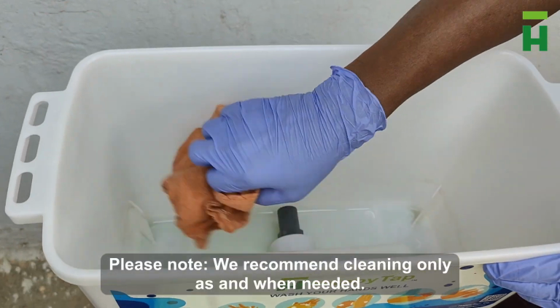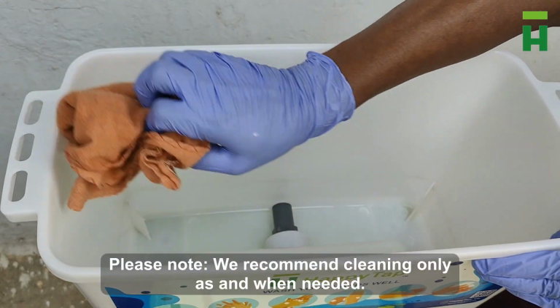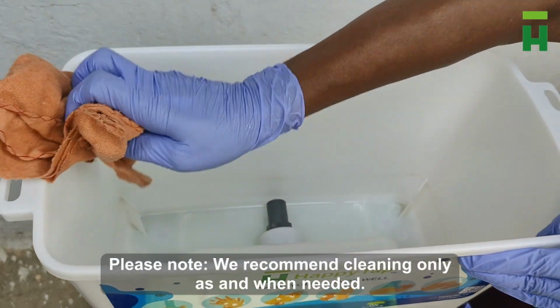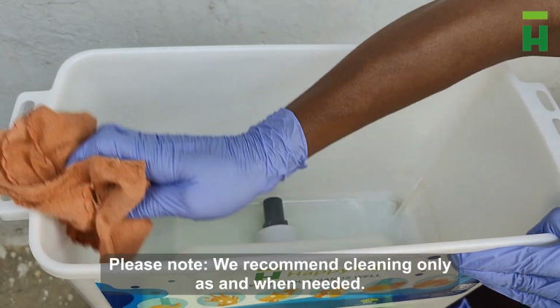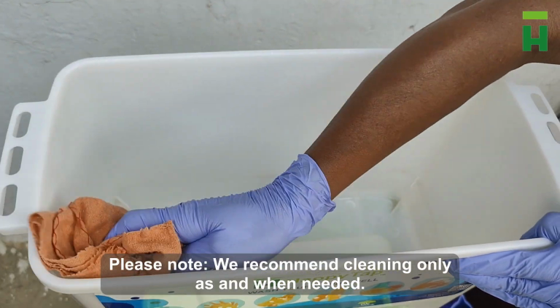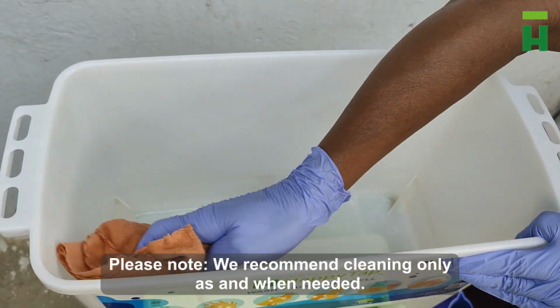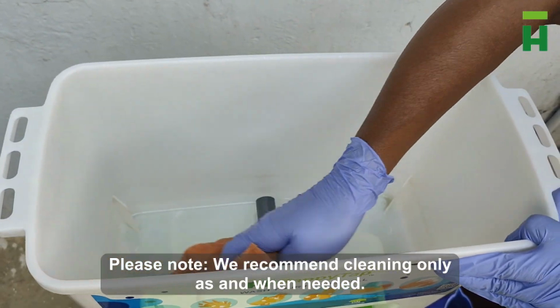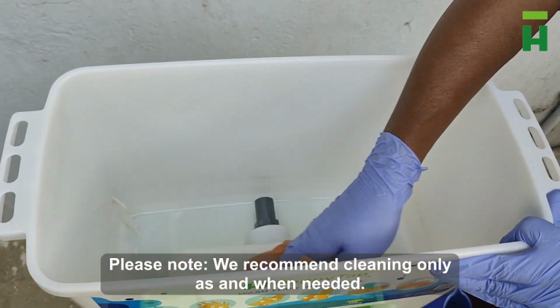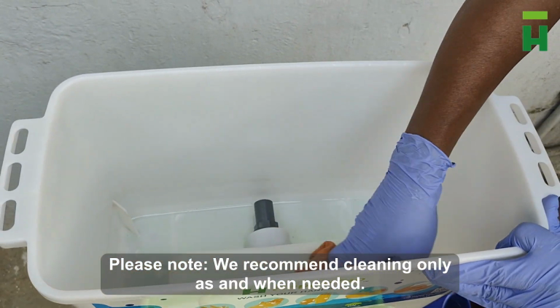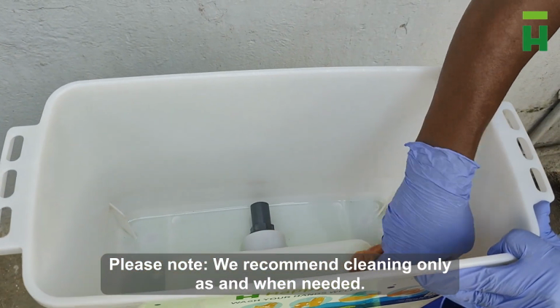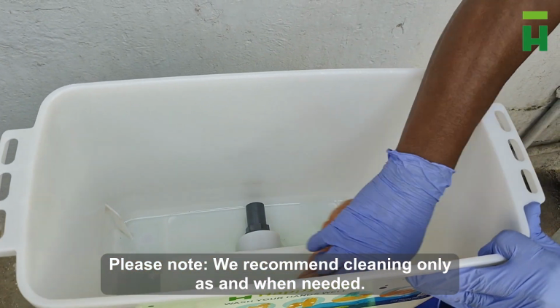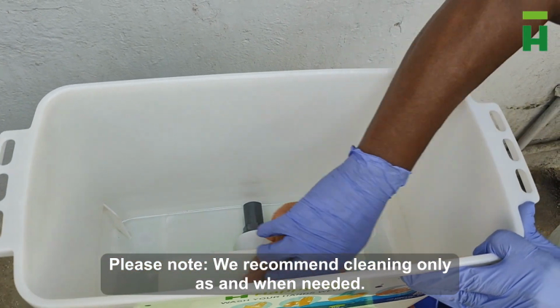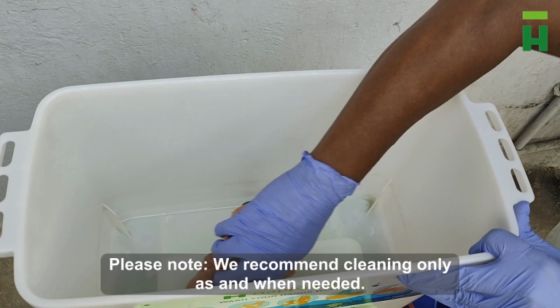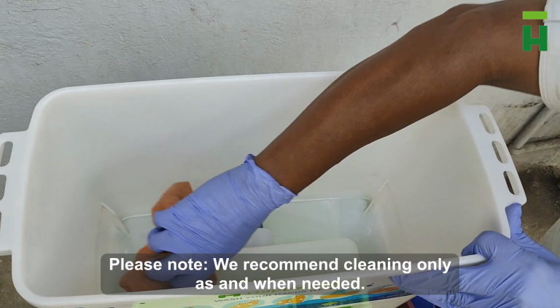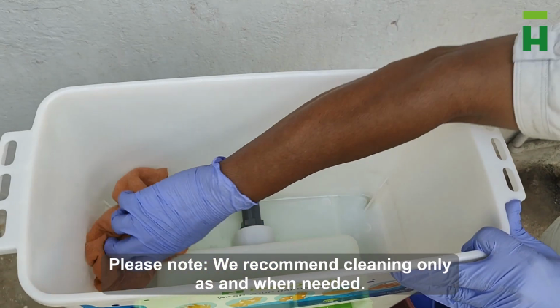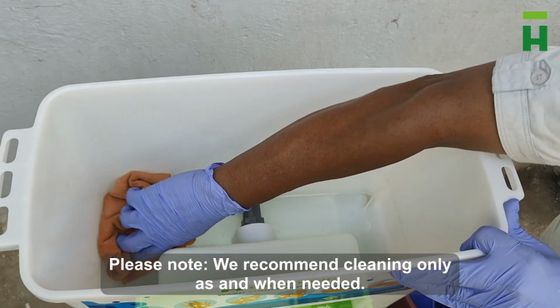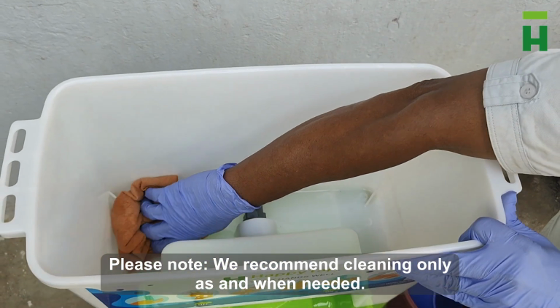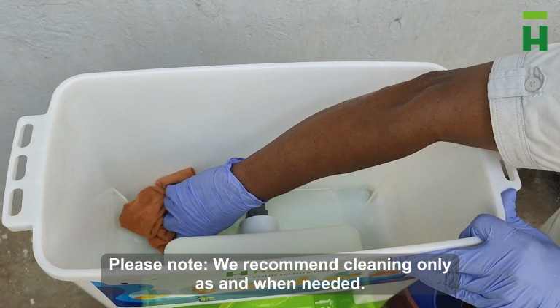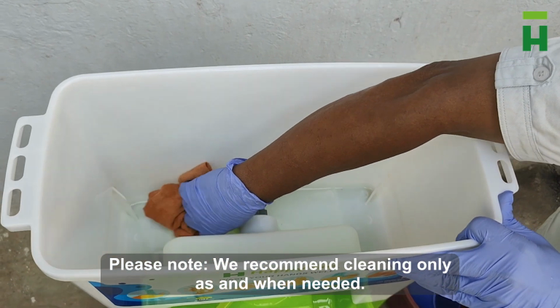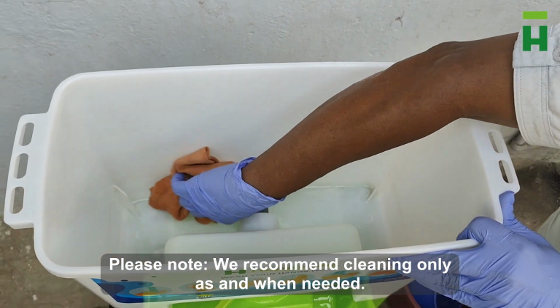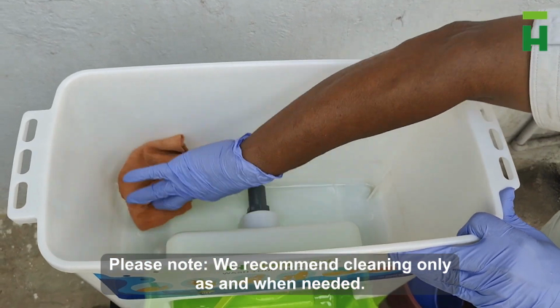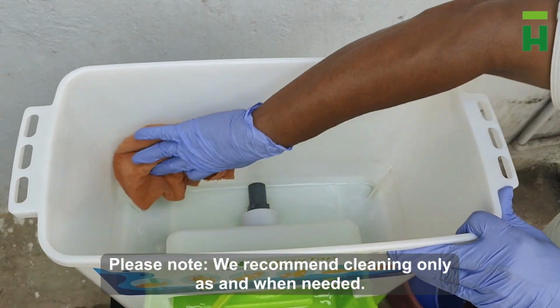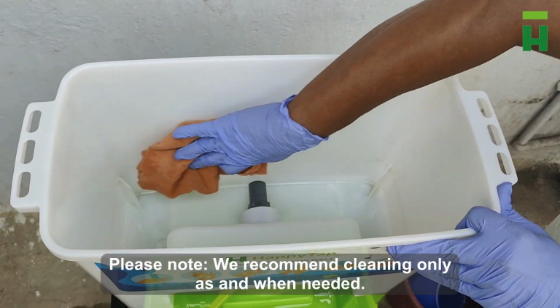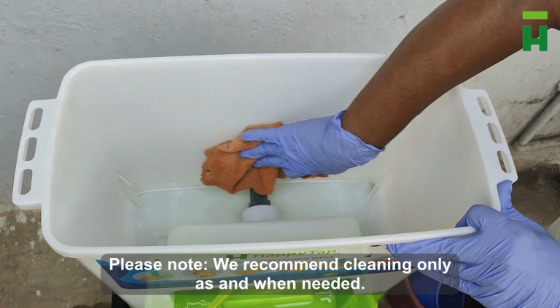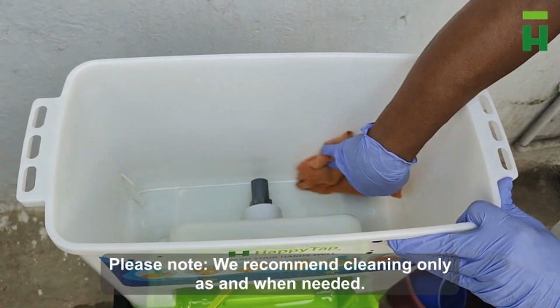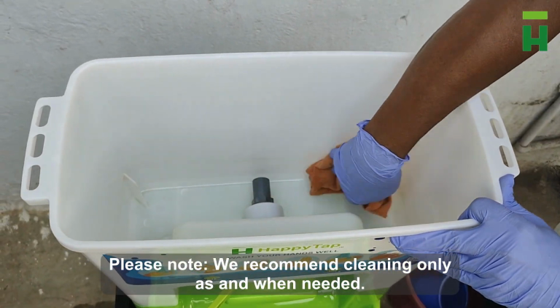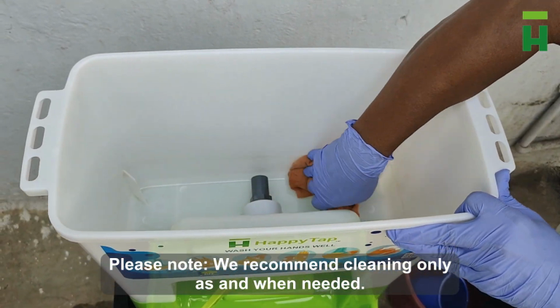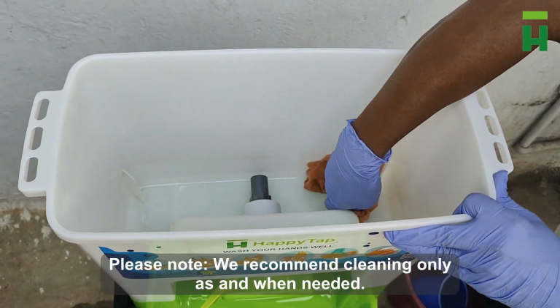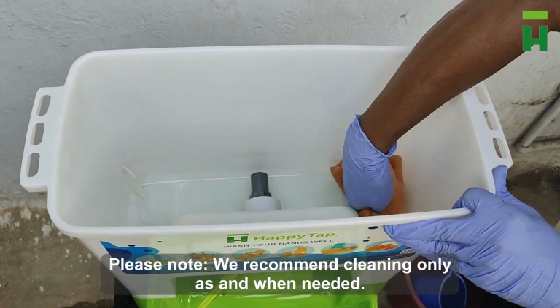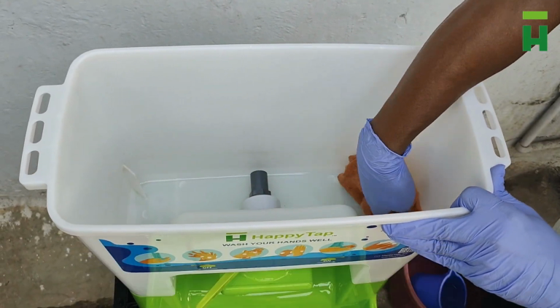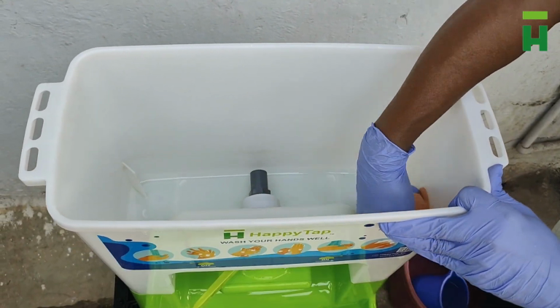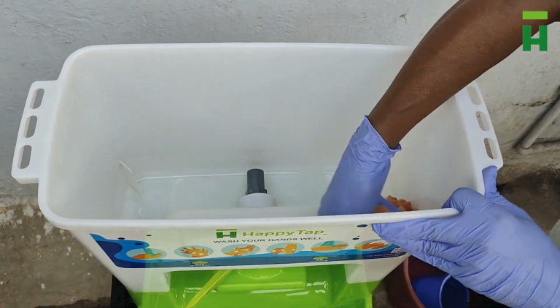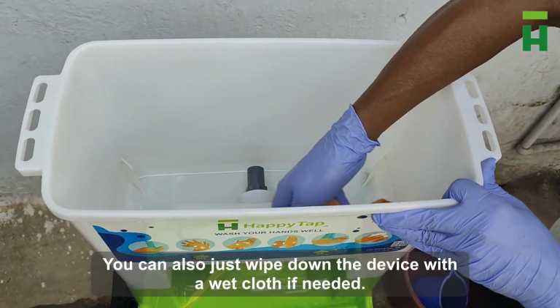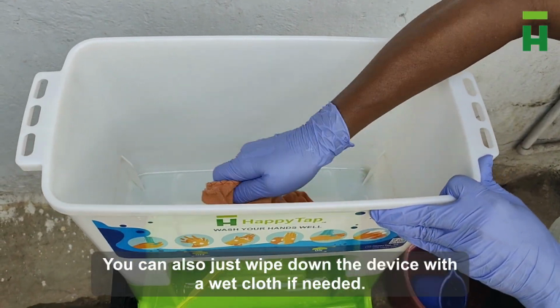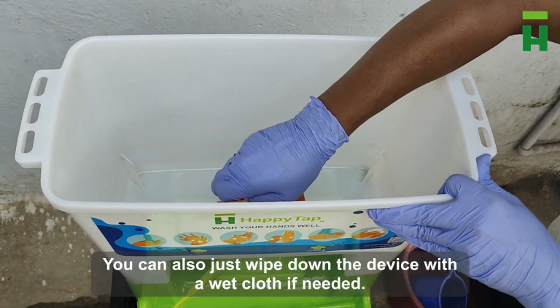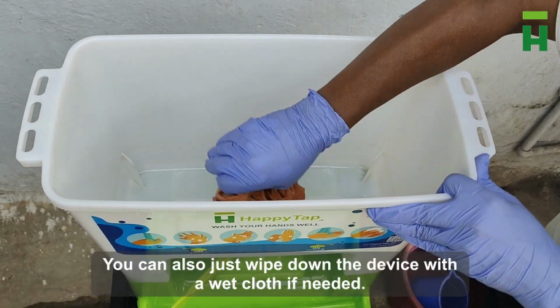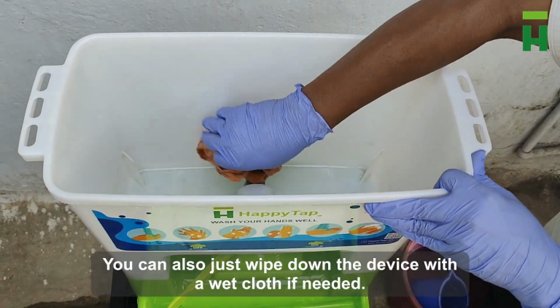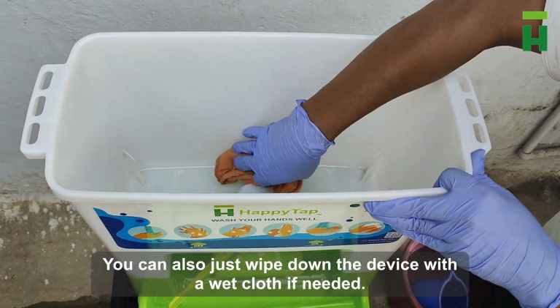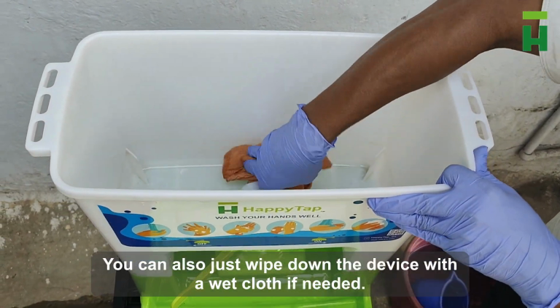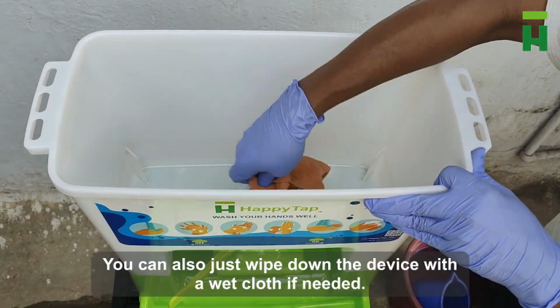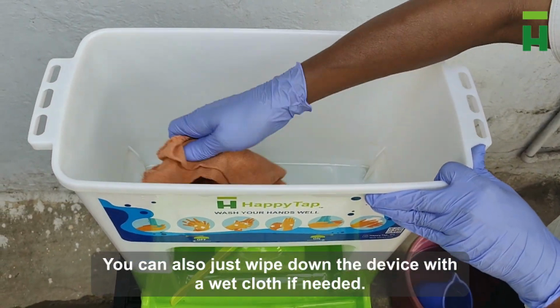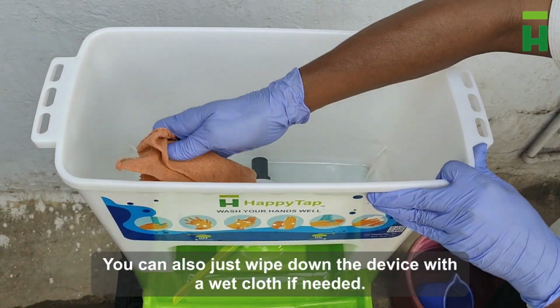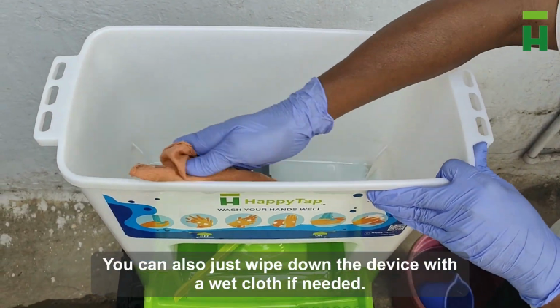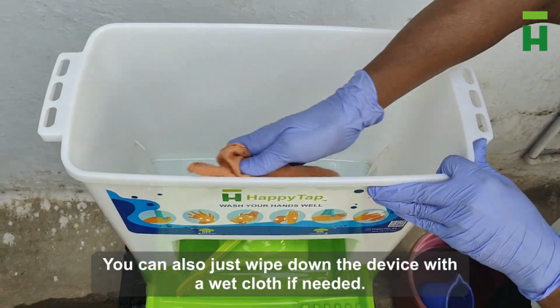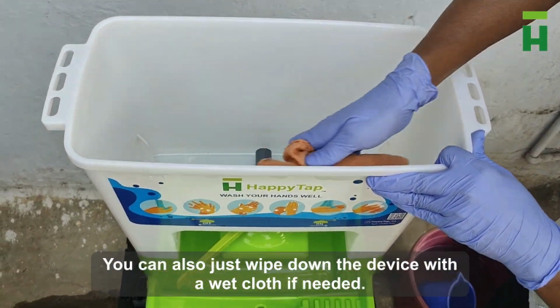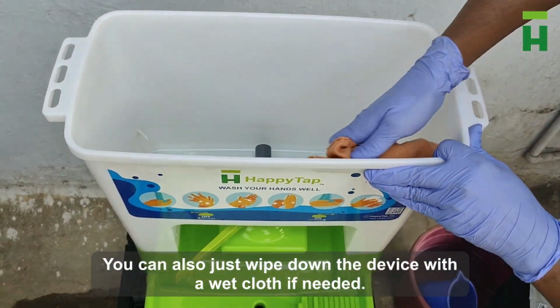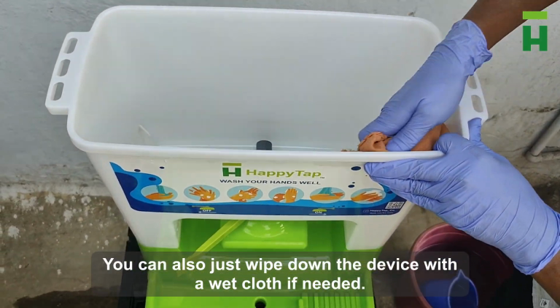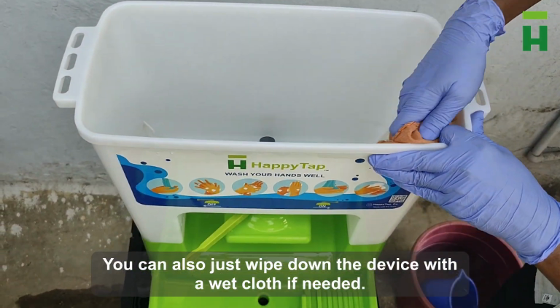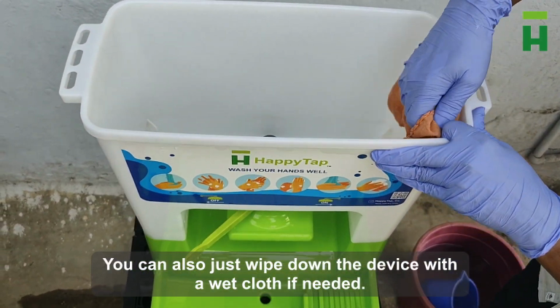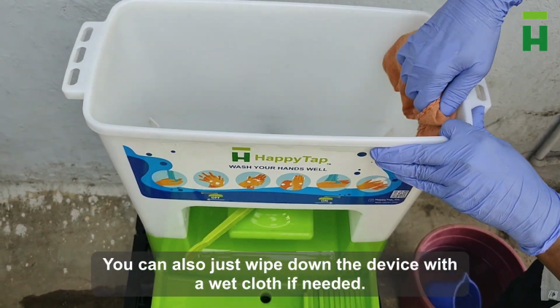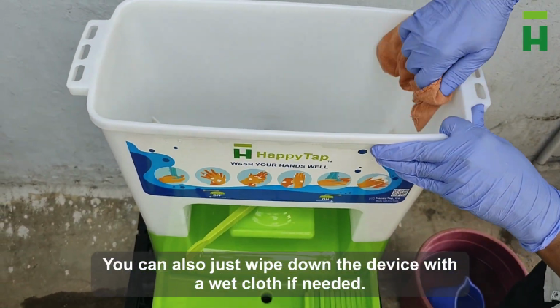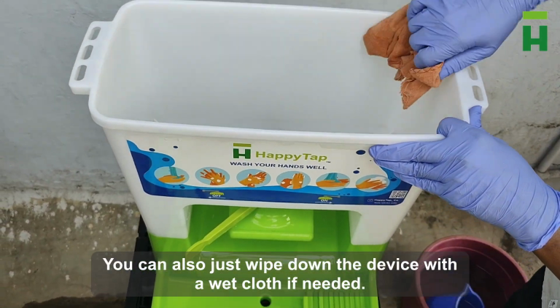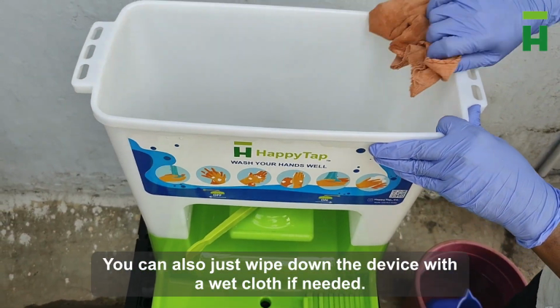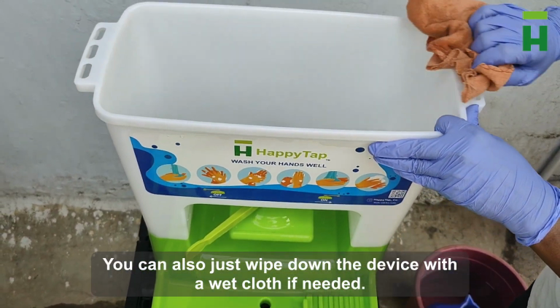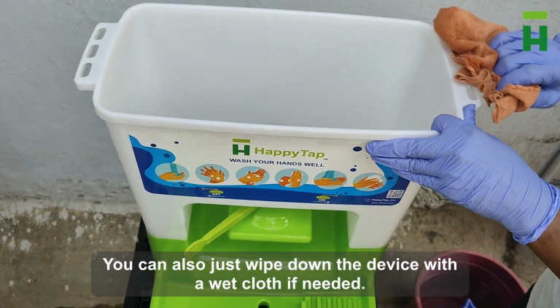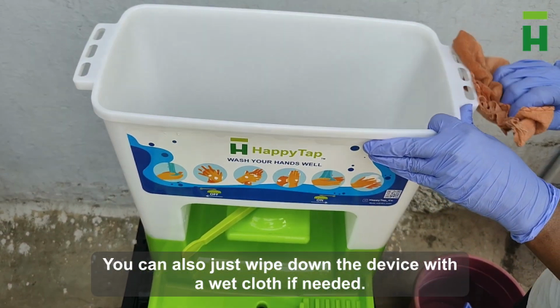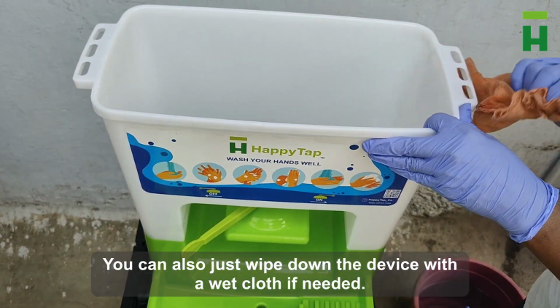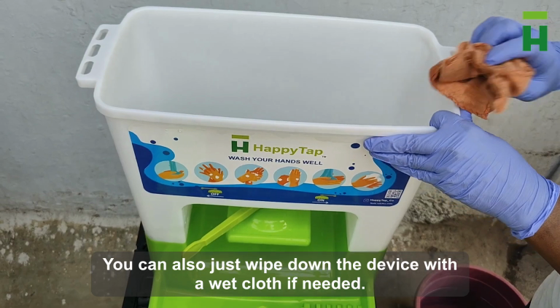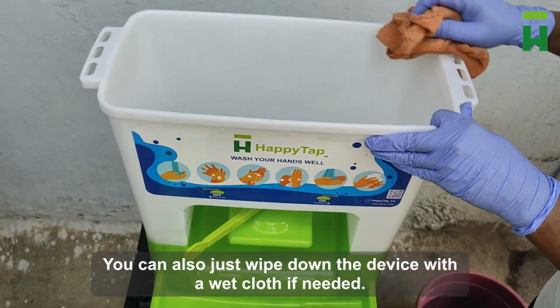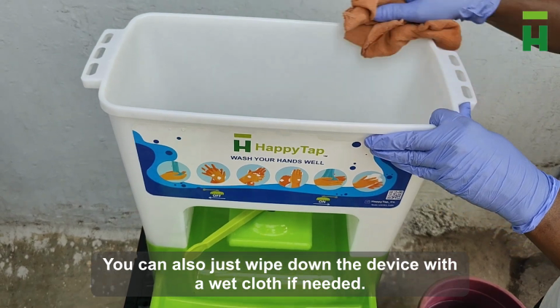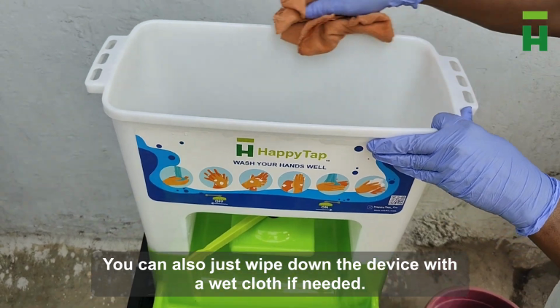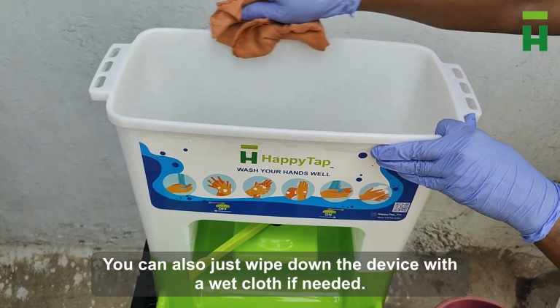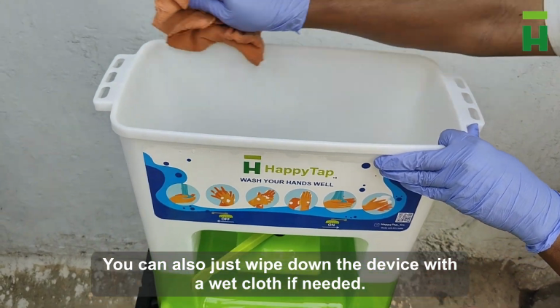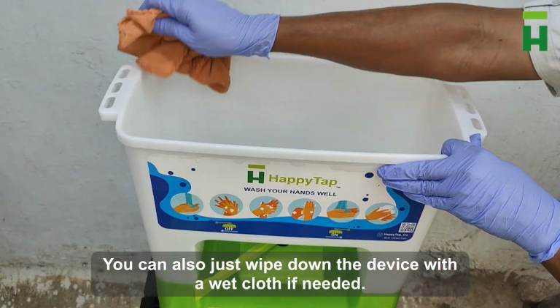Step 6. We recommend cleaning only as and when needed. You can also just wipe down the device with a wet cloth if needed.